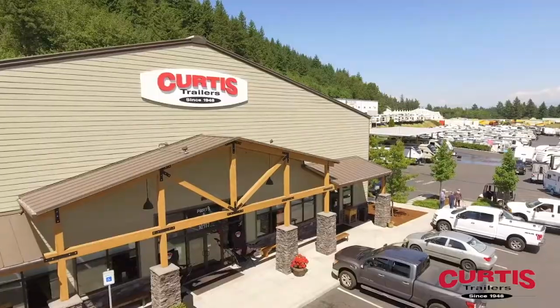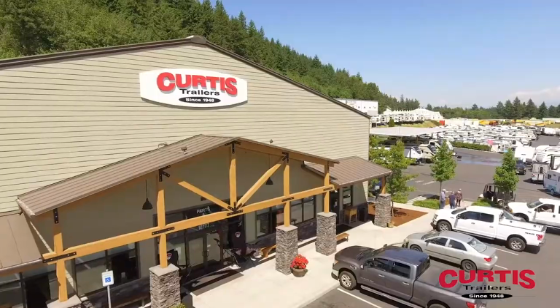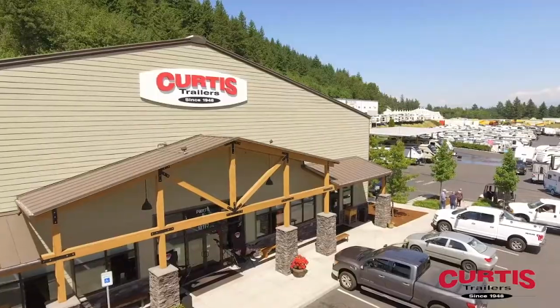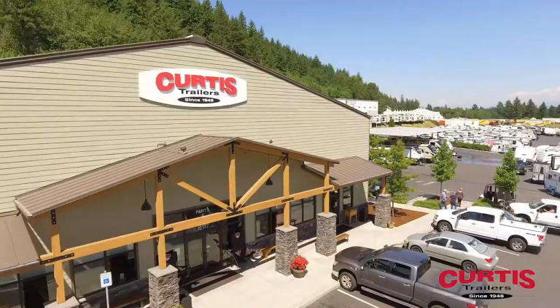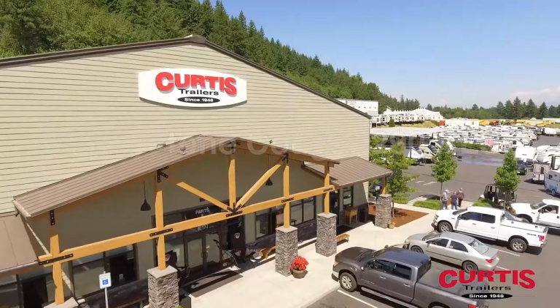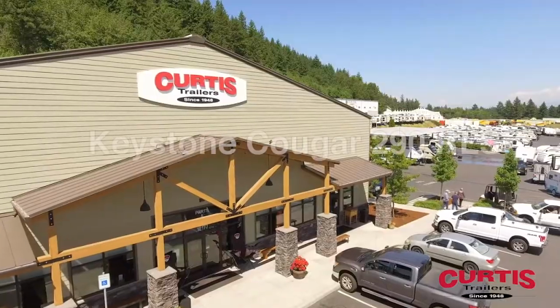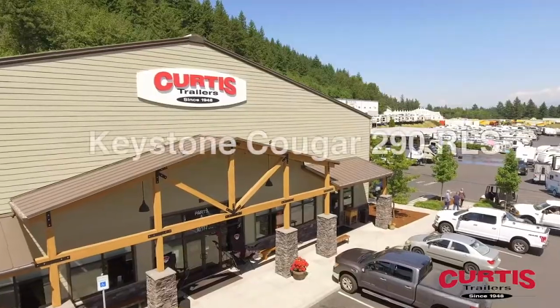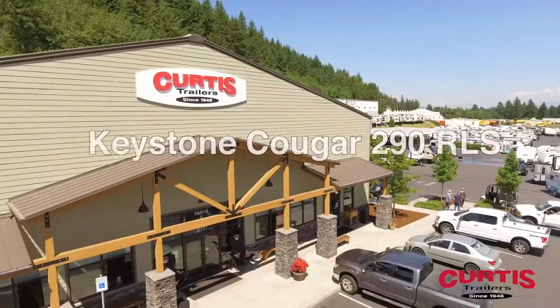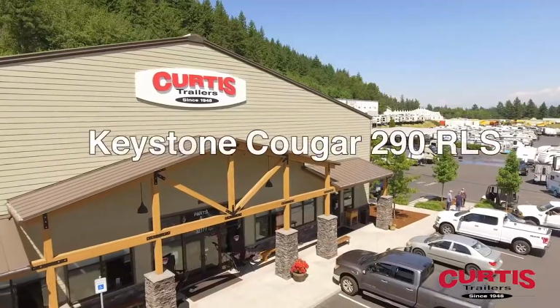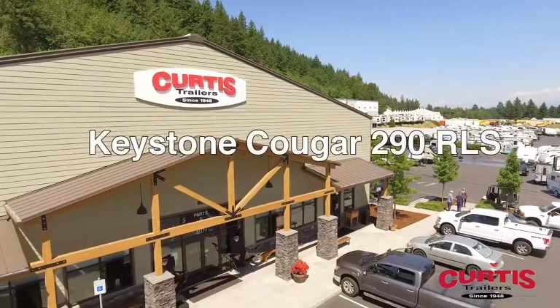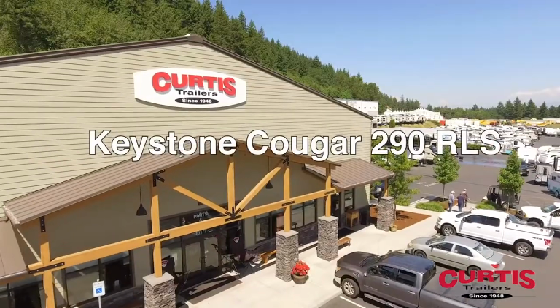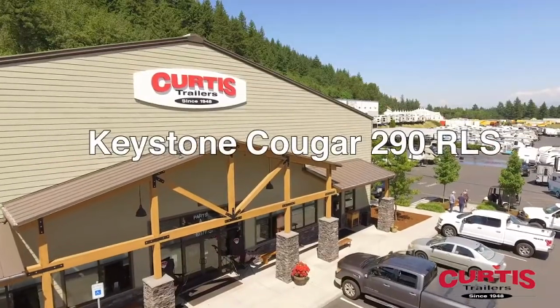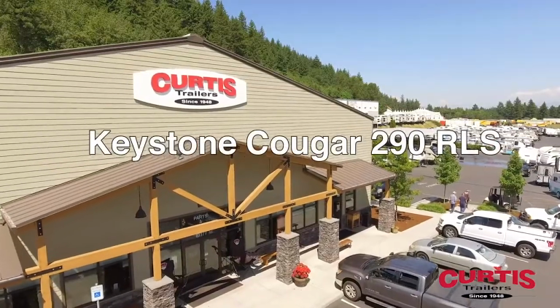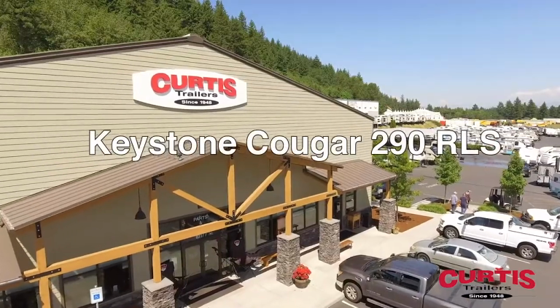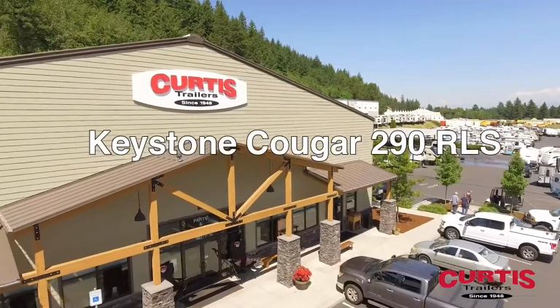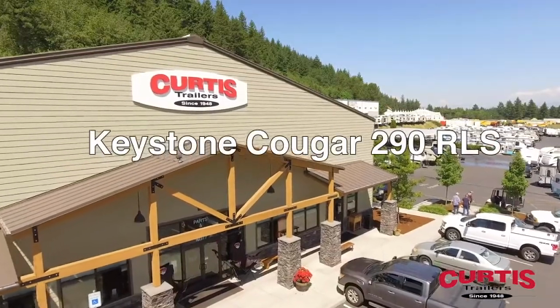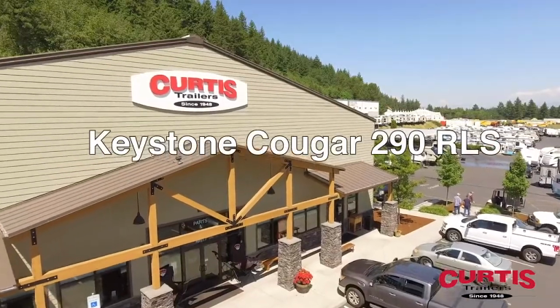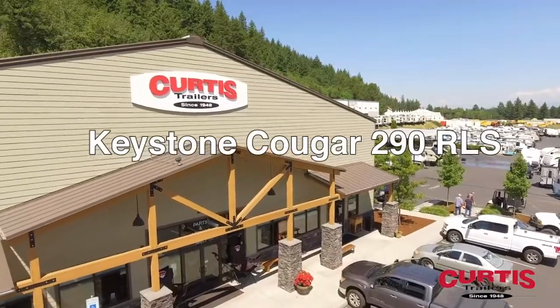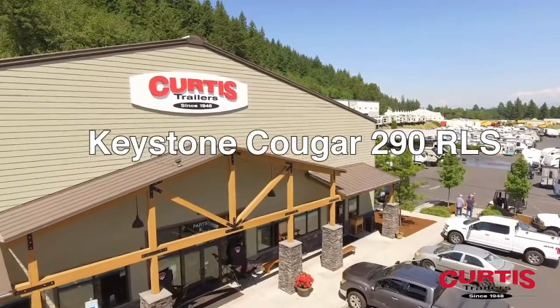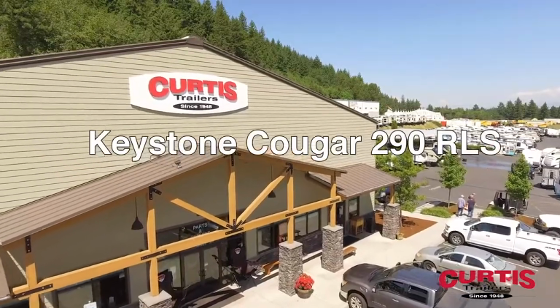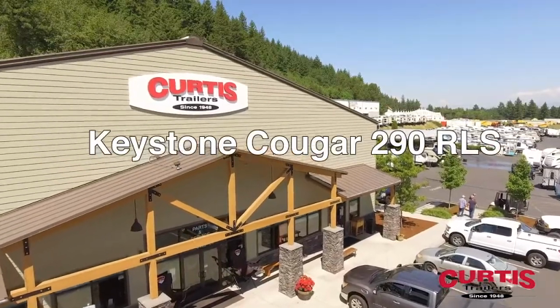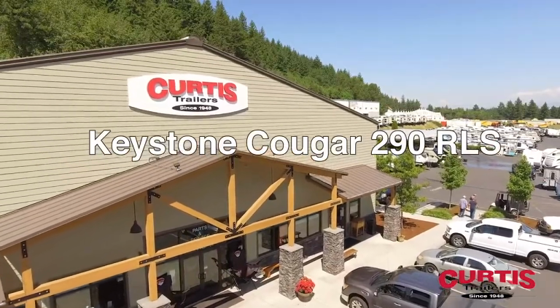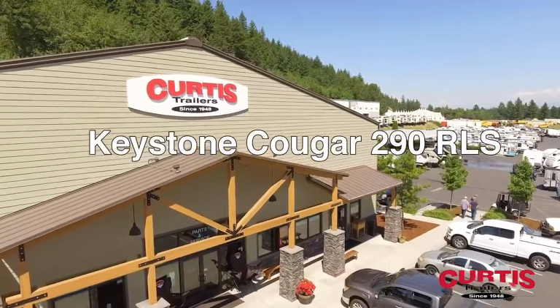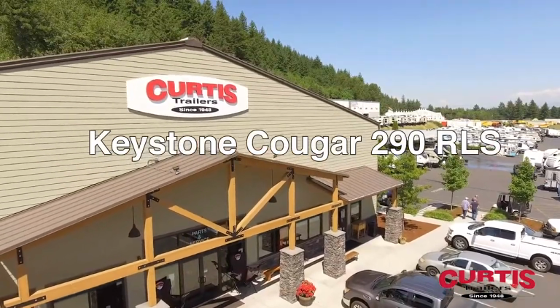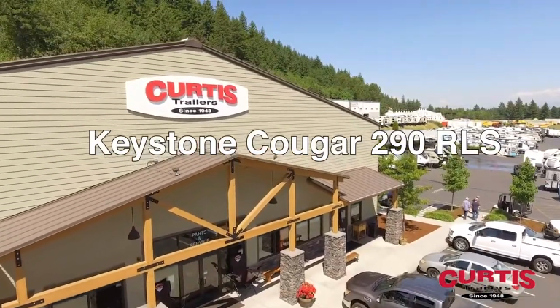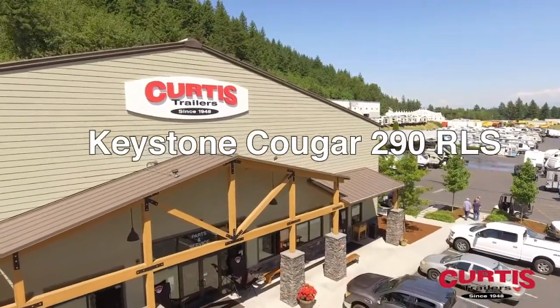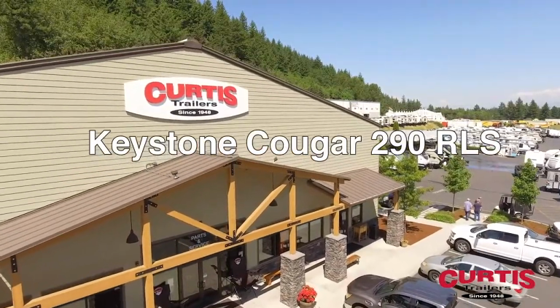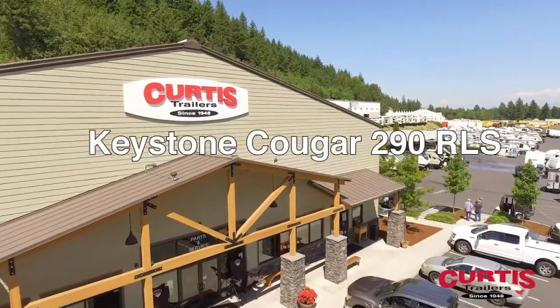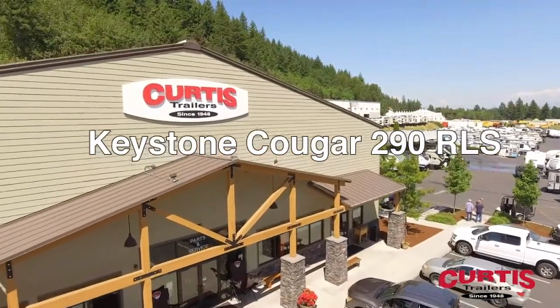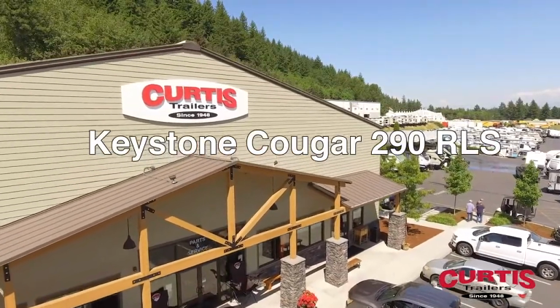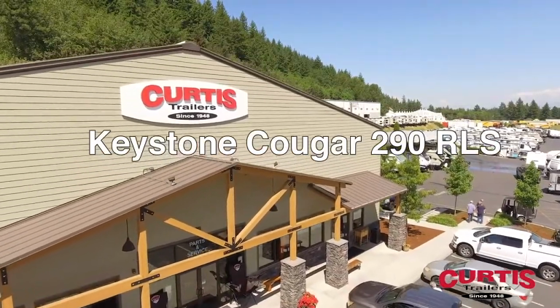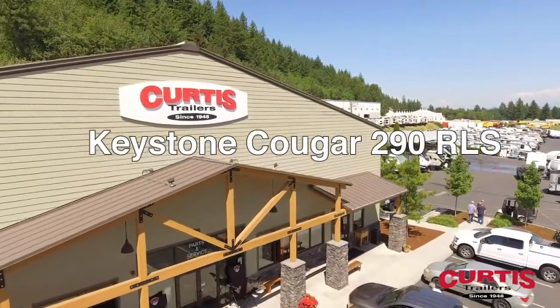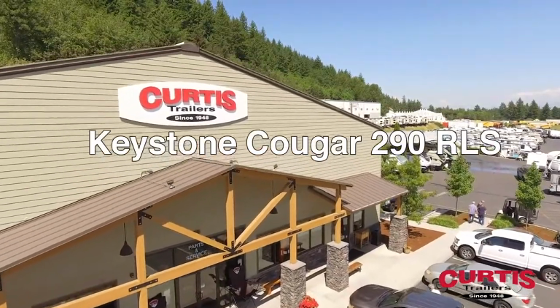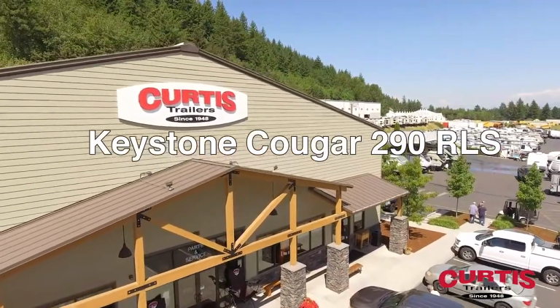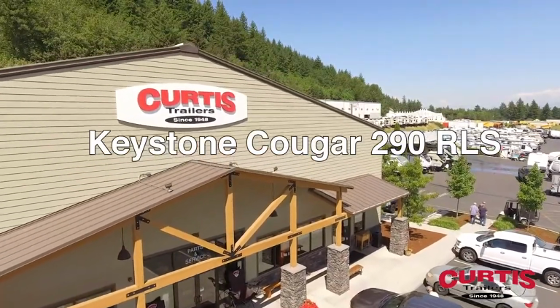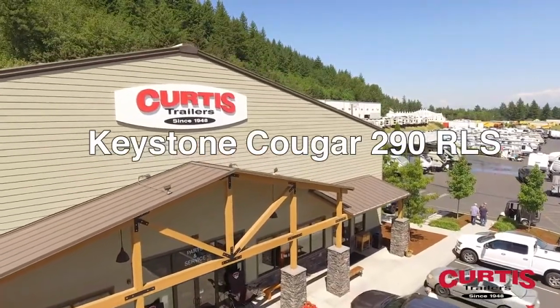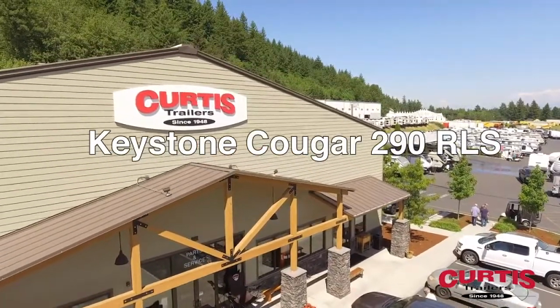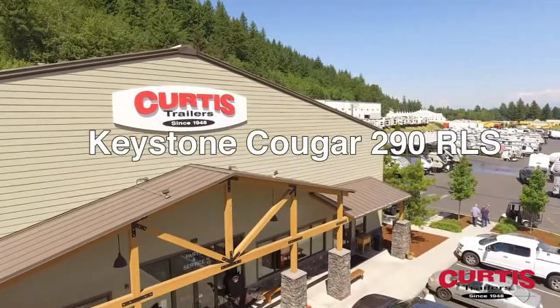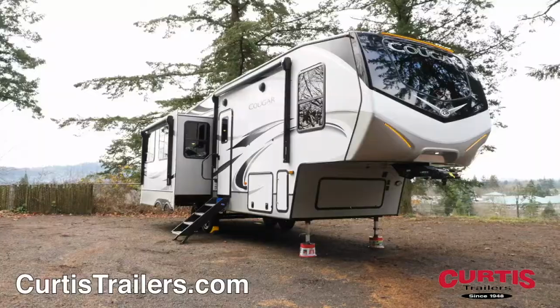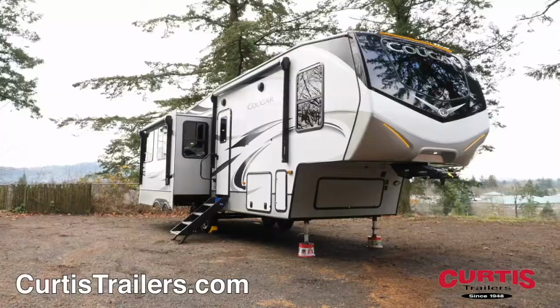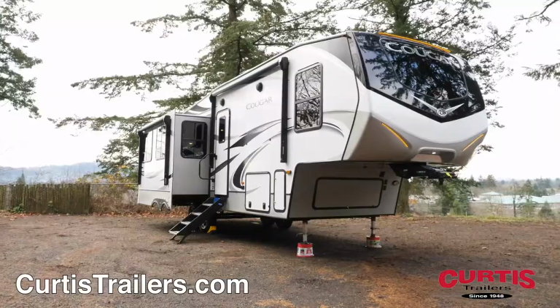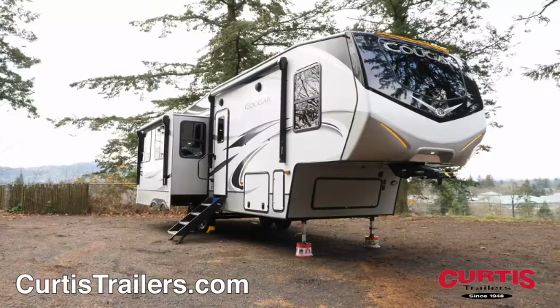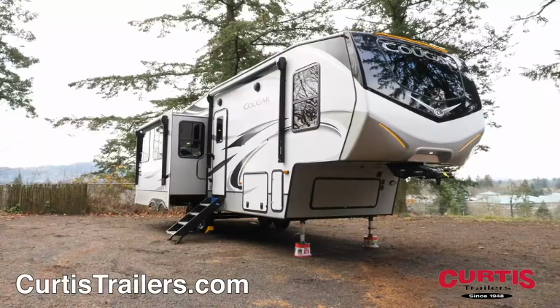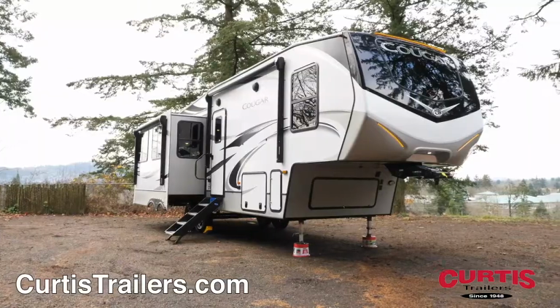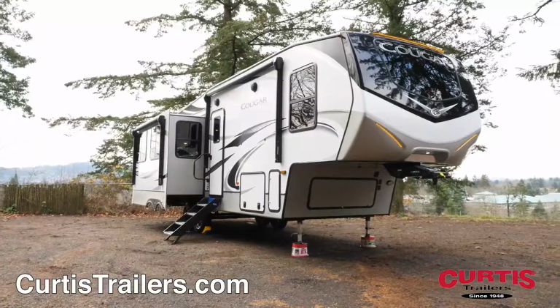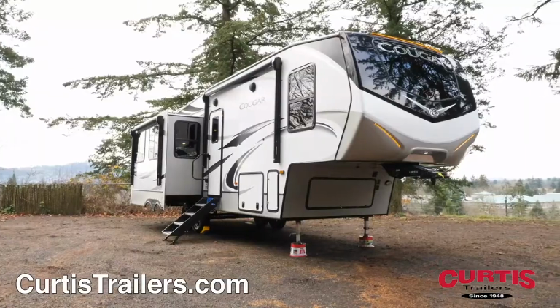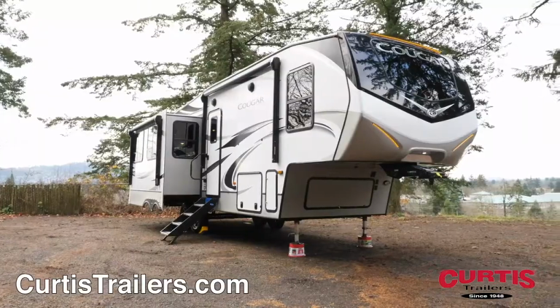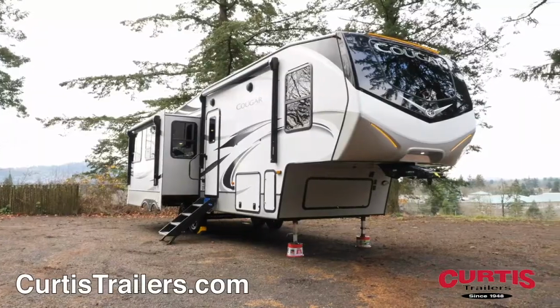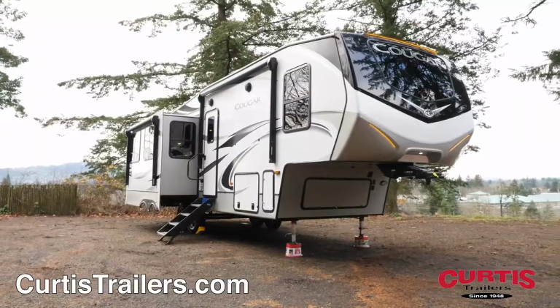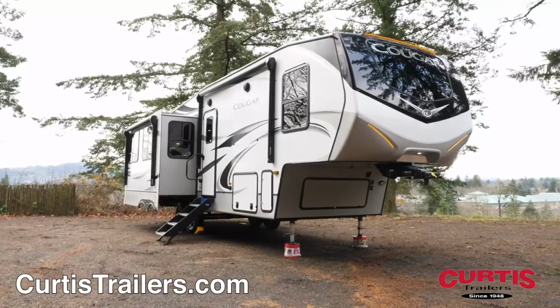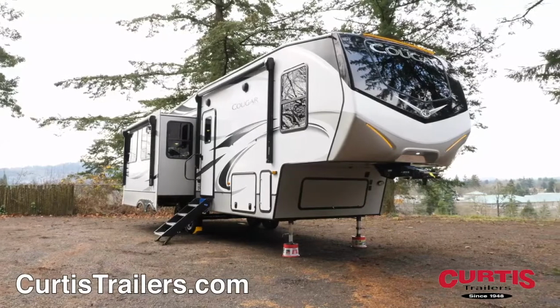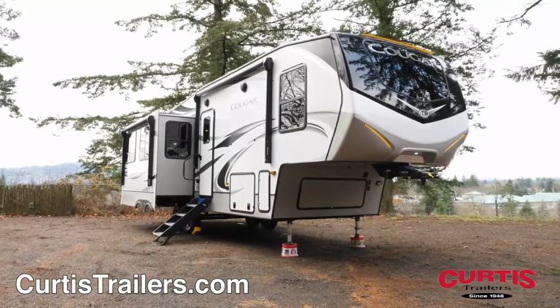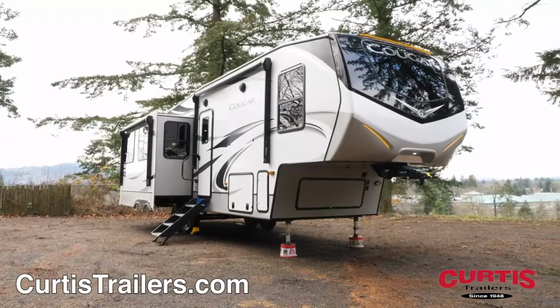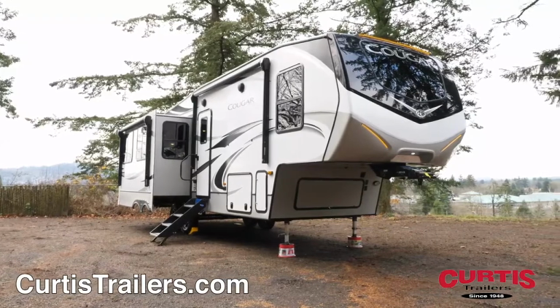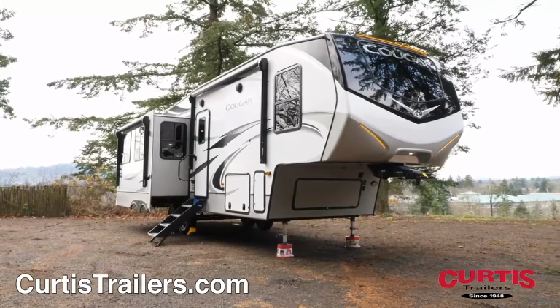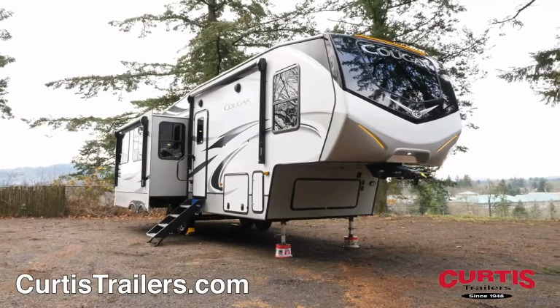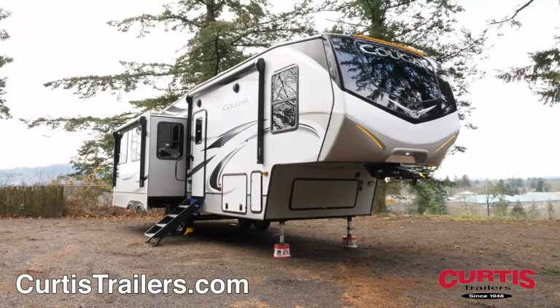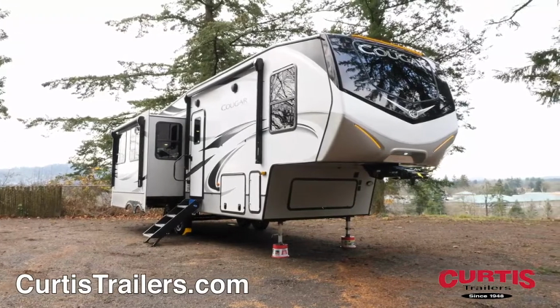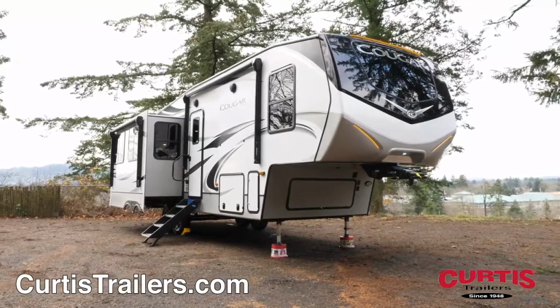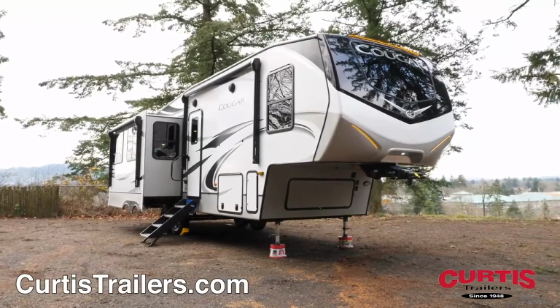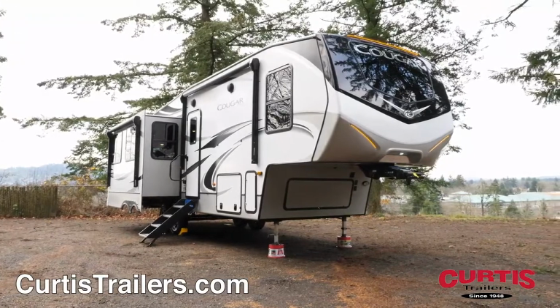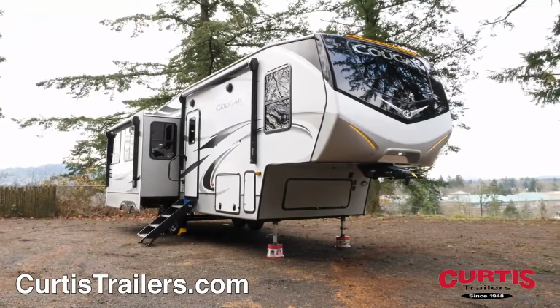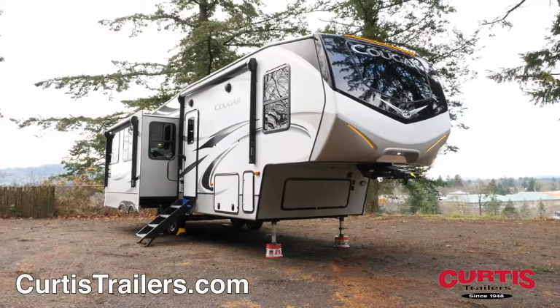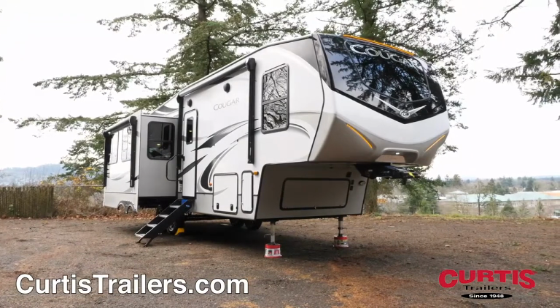Introducing the new Keystone Cougar 290 RLS, the rear living fifth wheel ready to tackle your camping adventures.